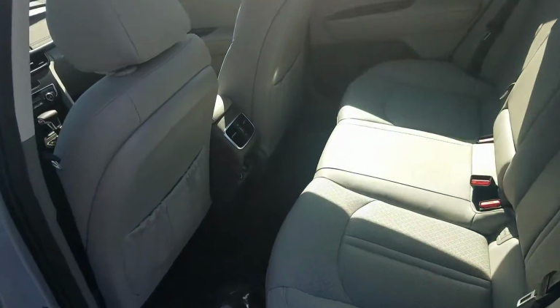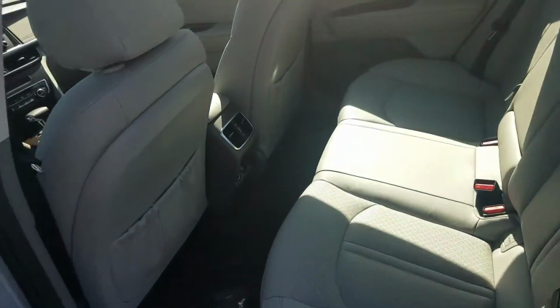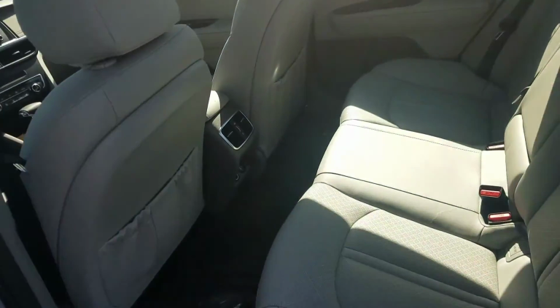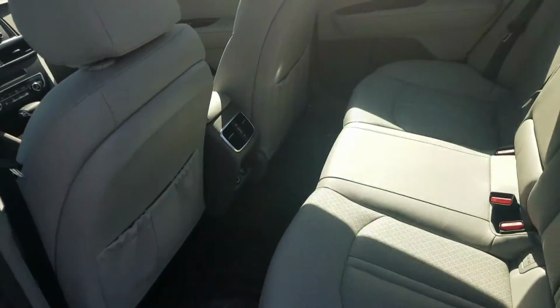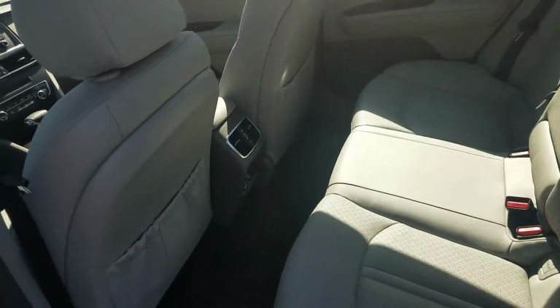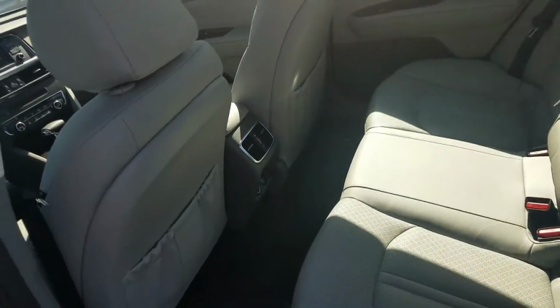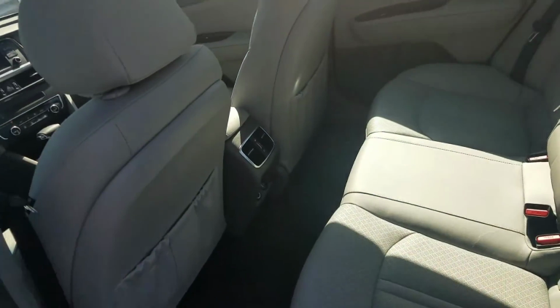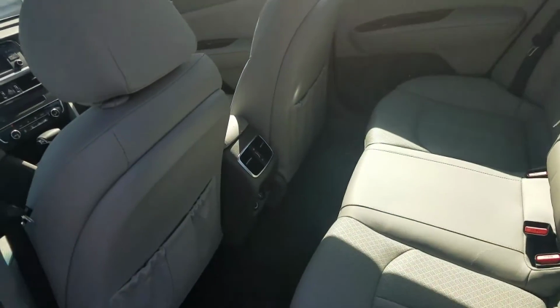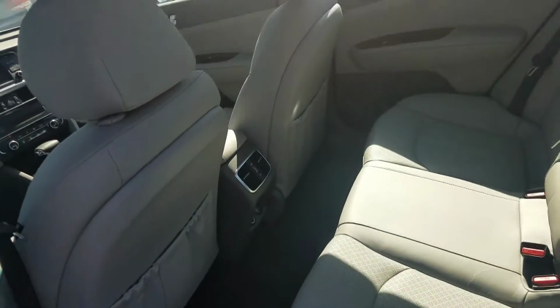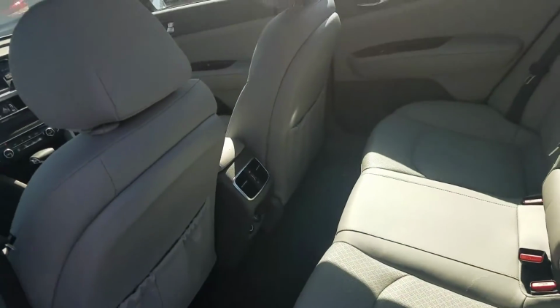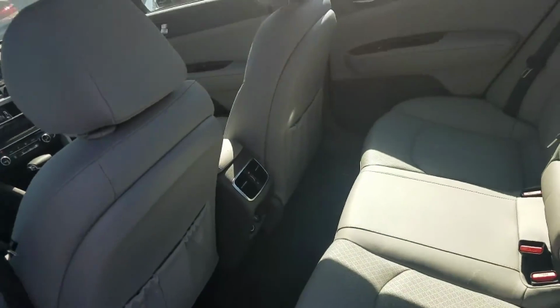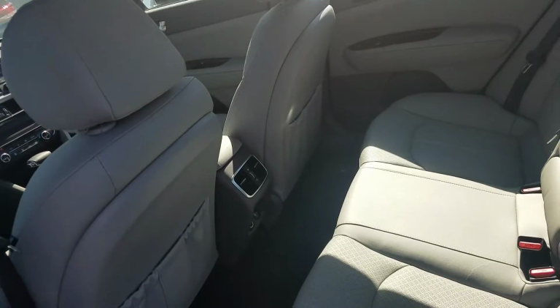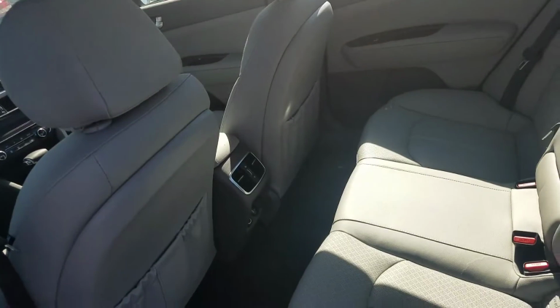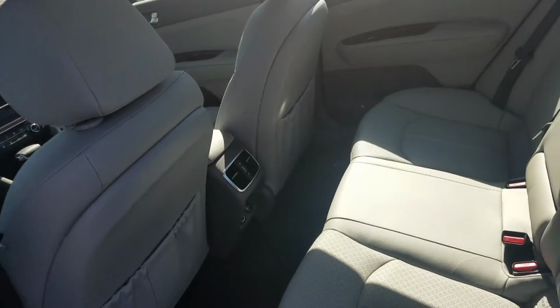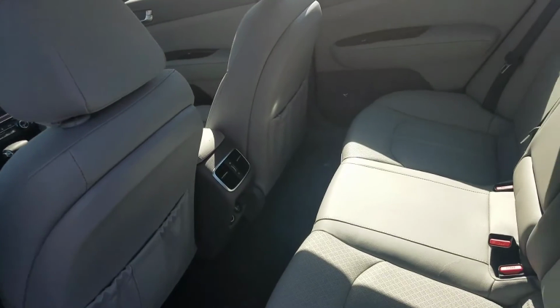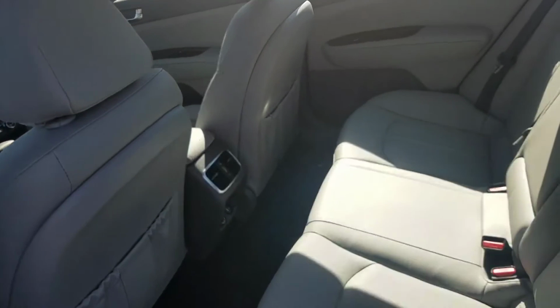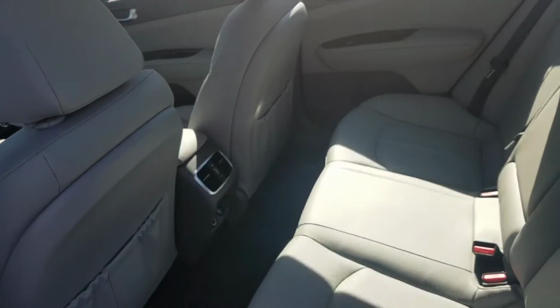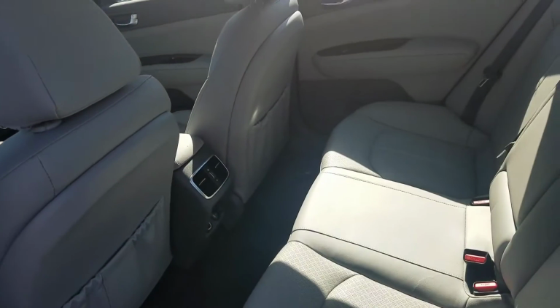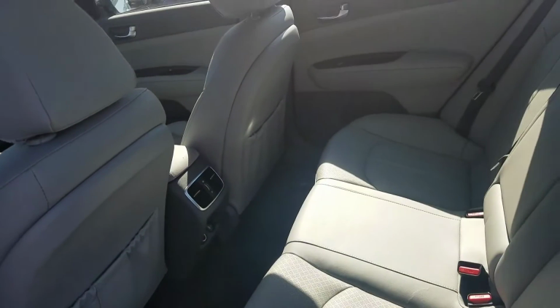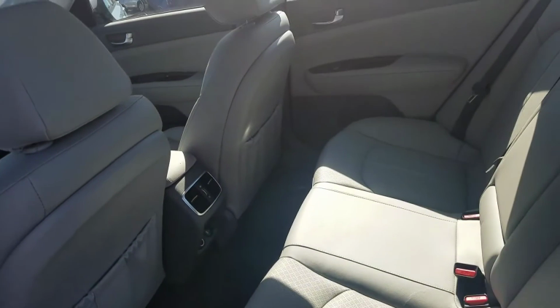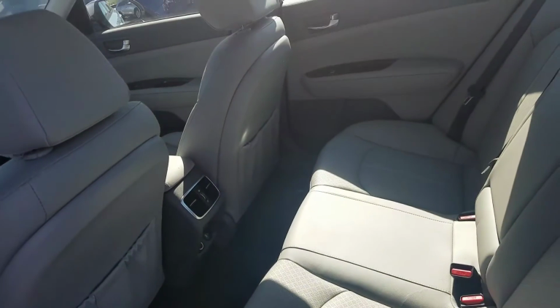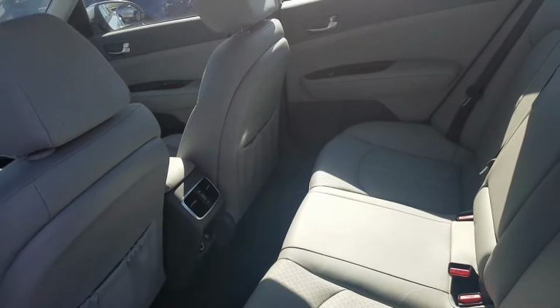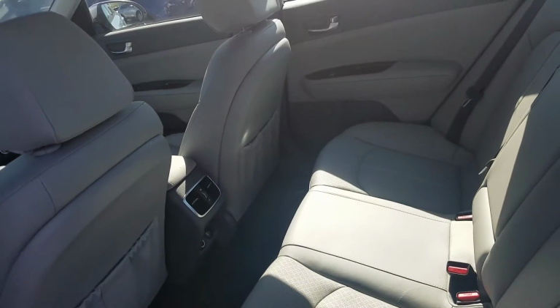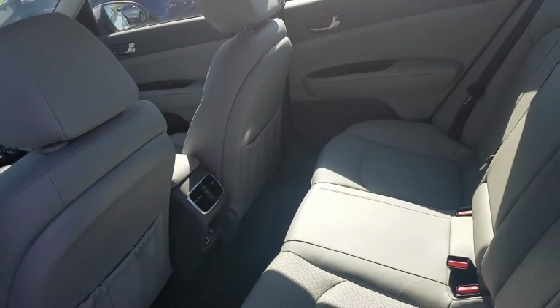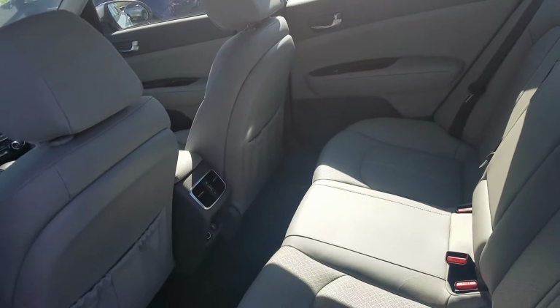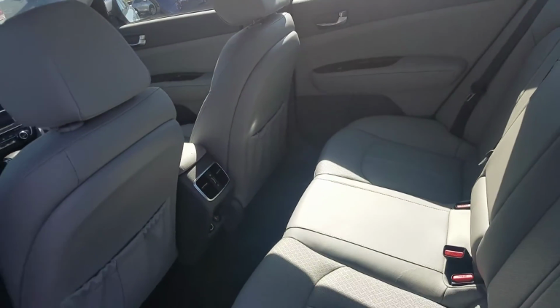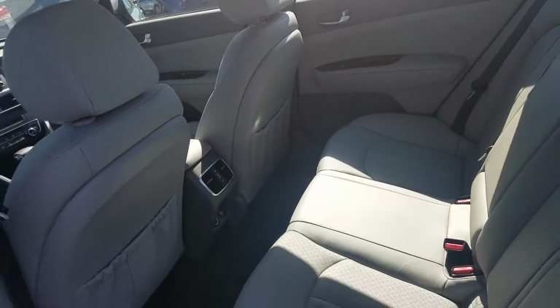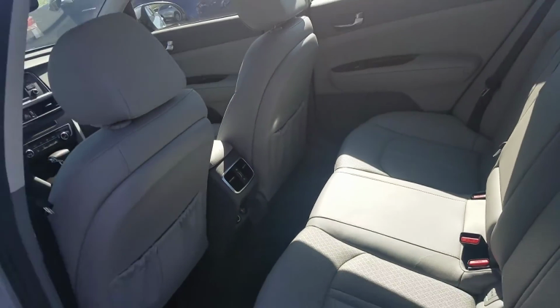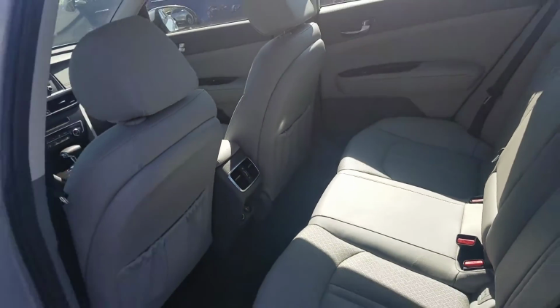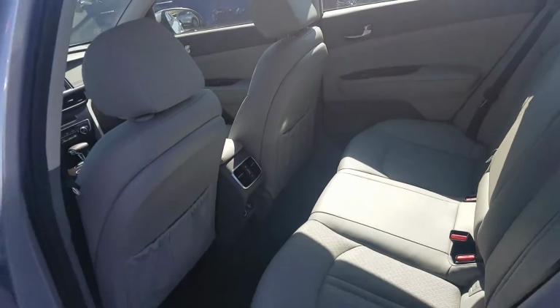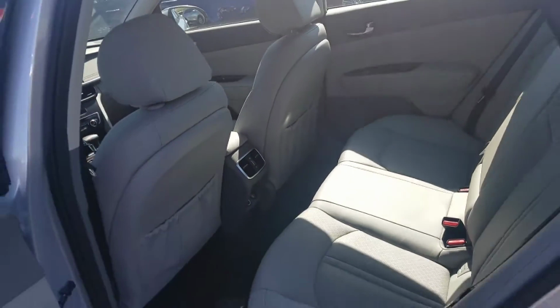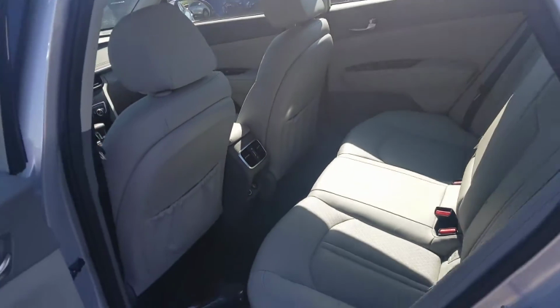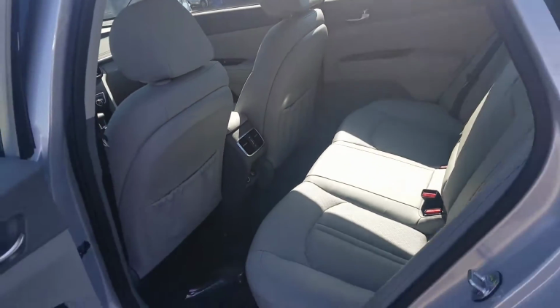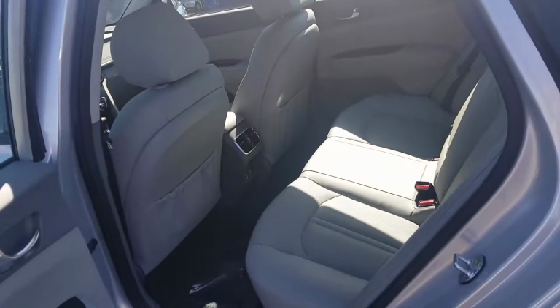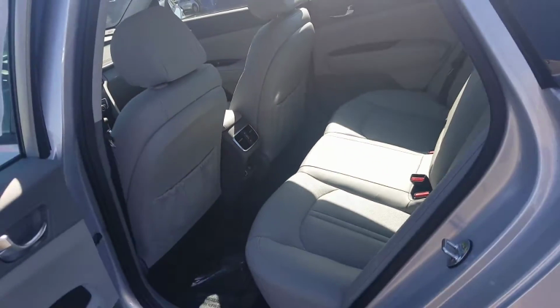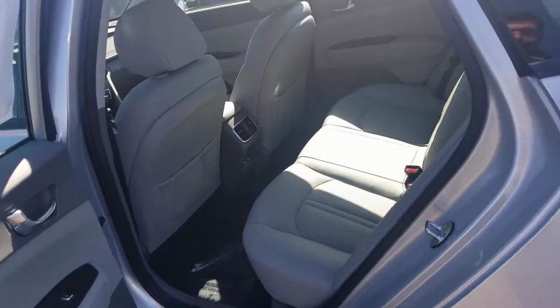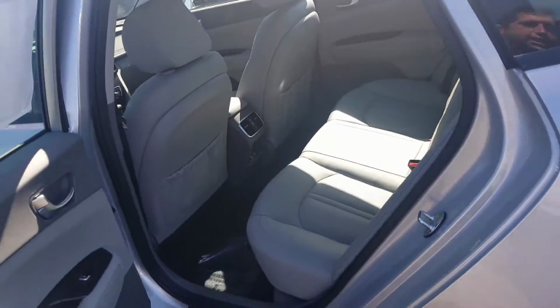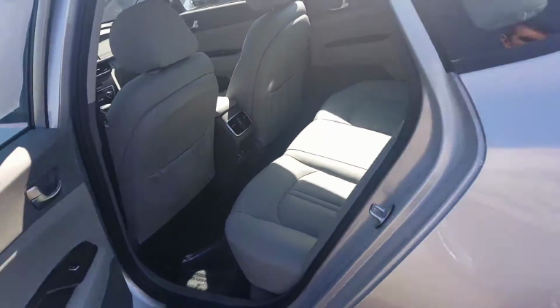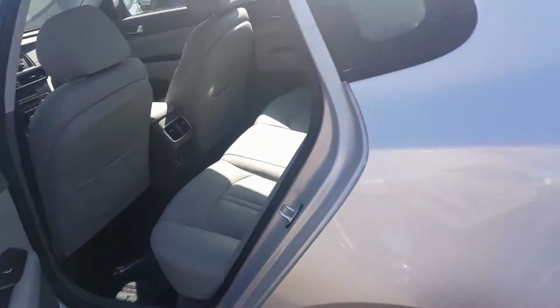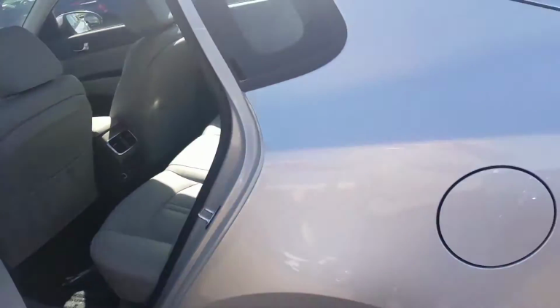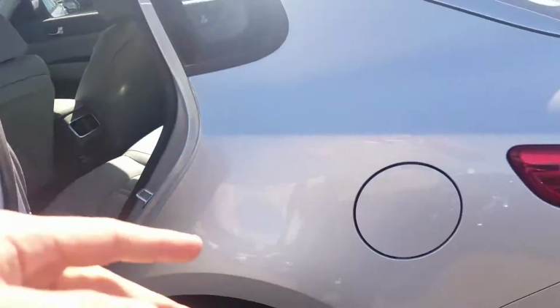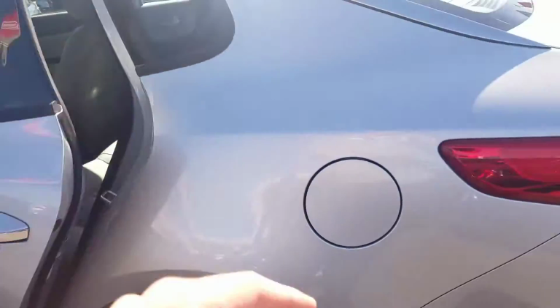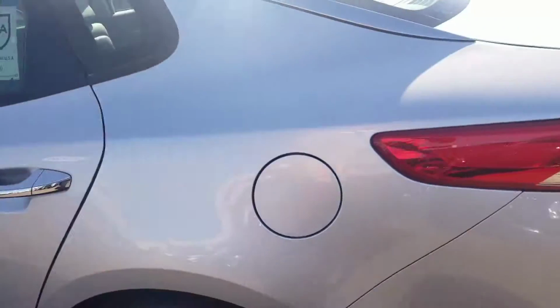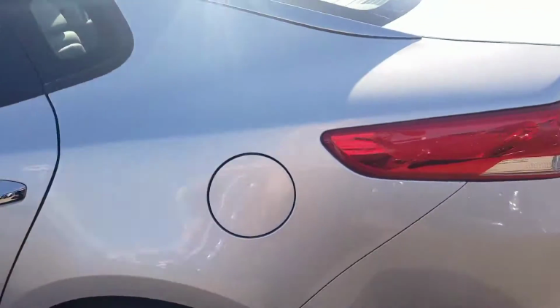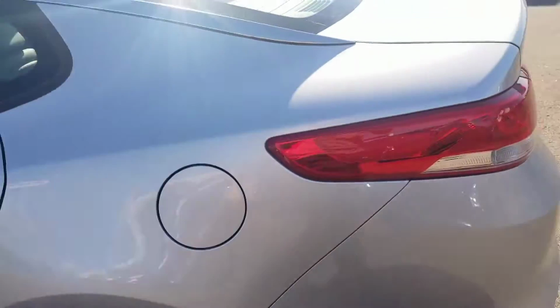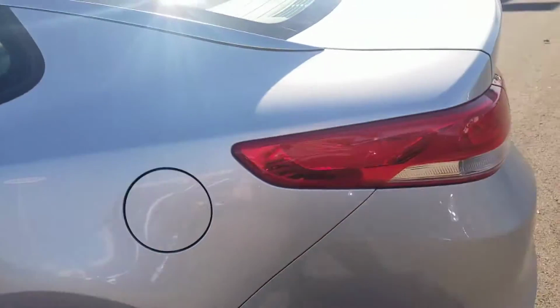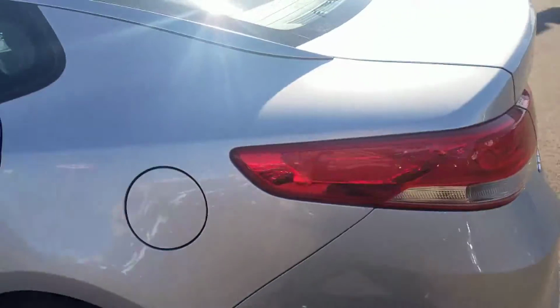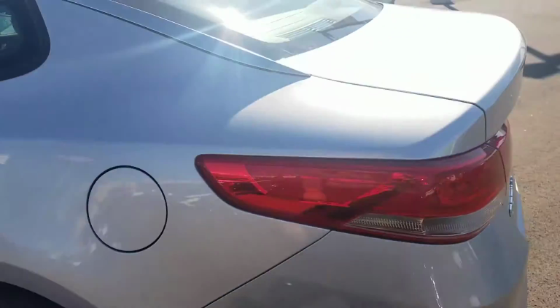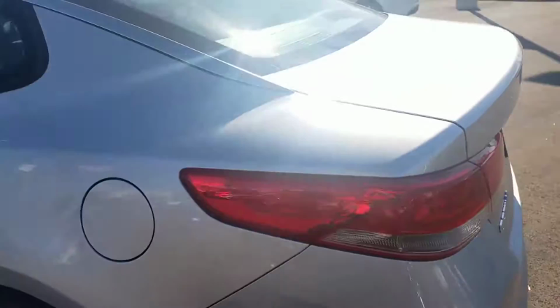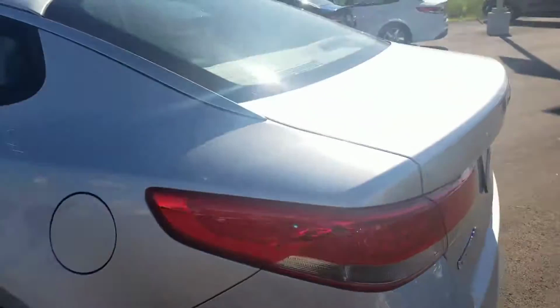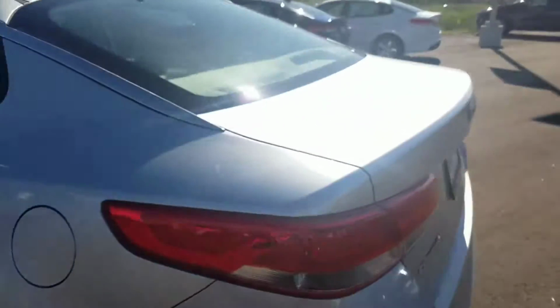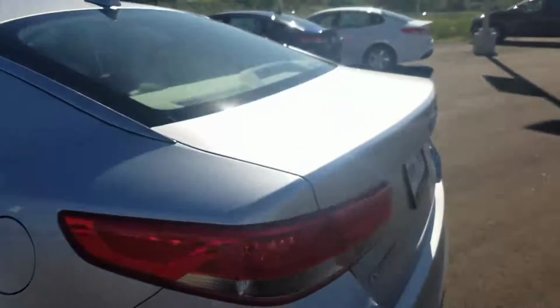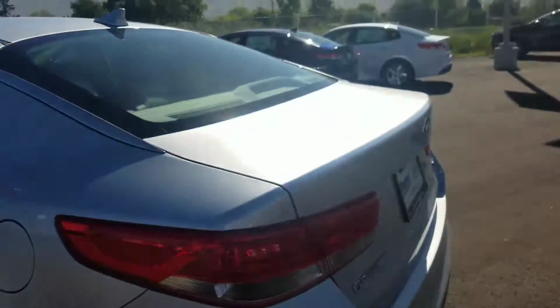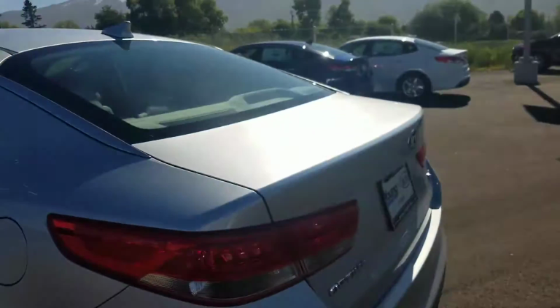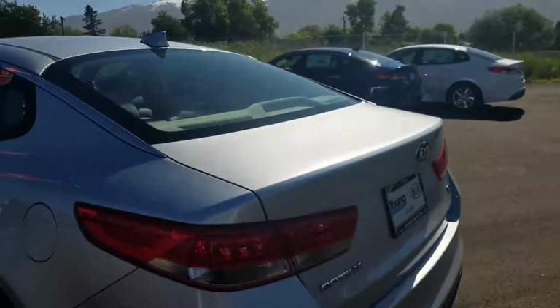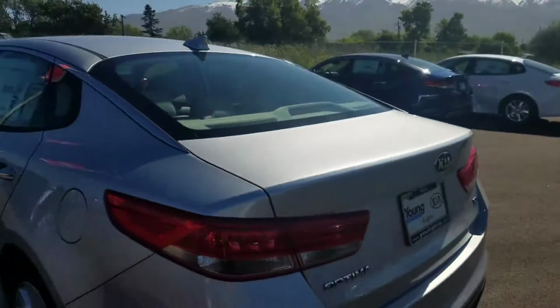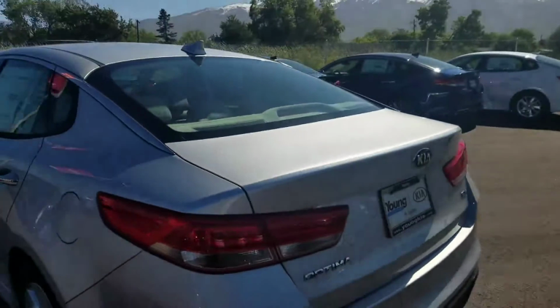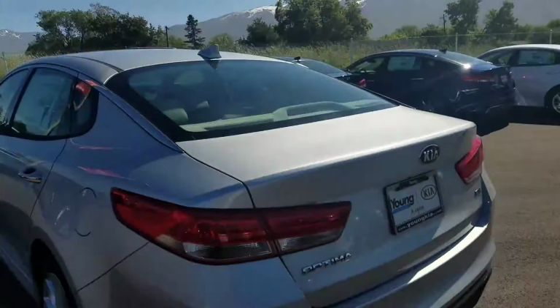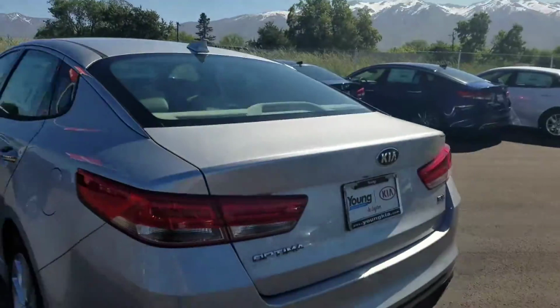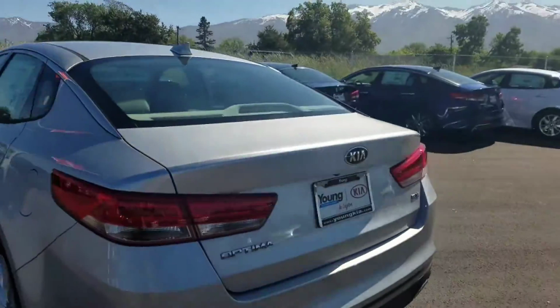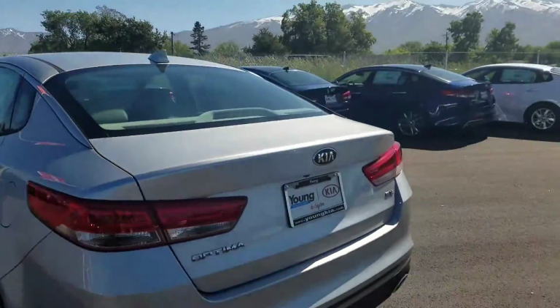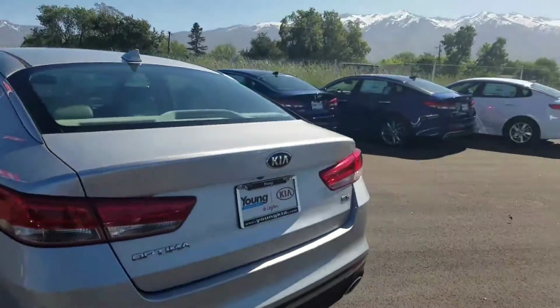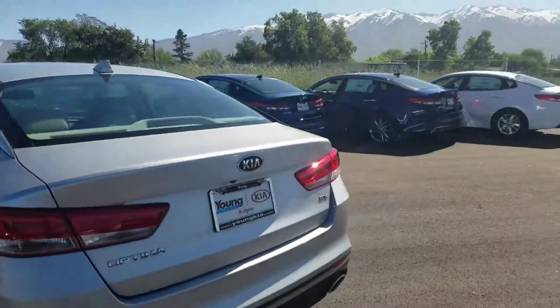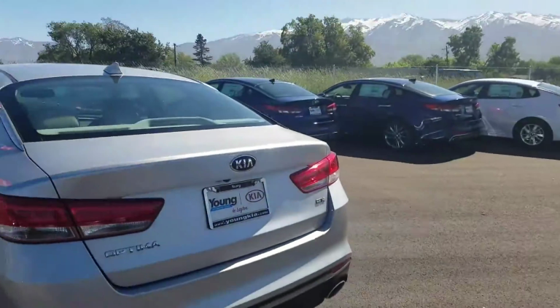Plenty of space in the back of the 2017 Kia Optima. There's a look at the back.